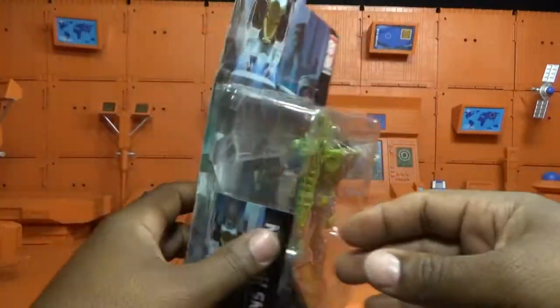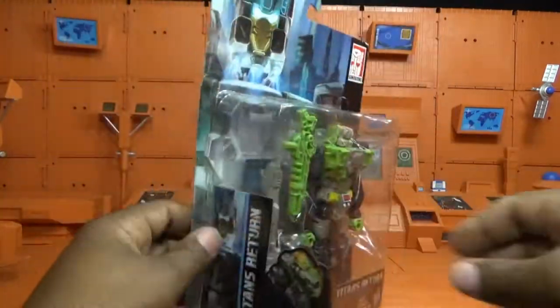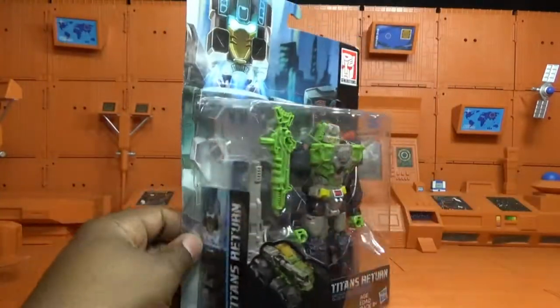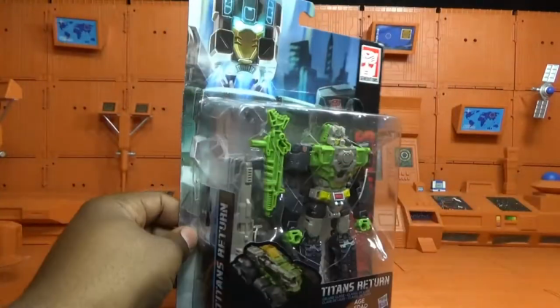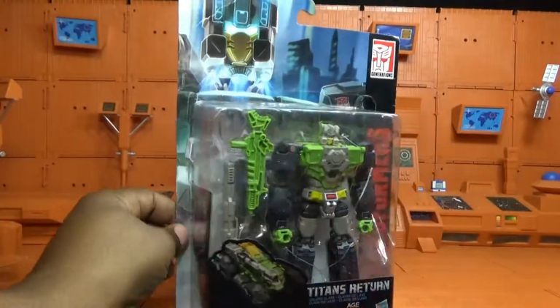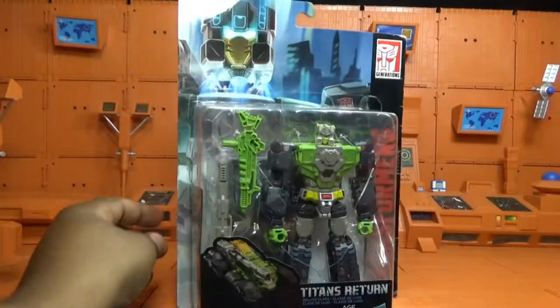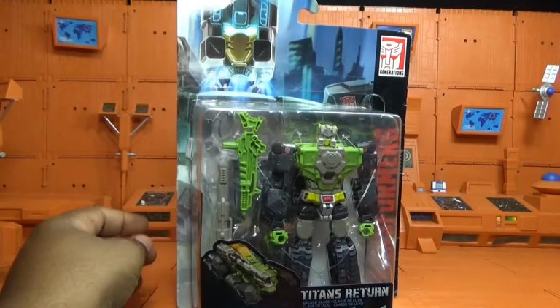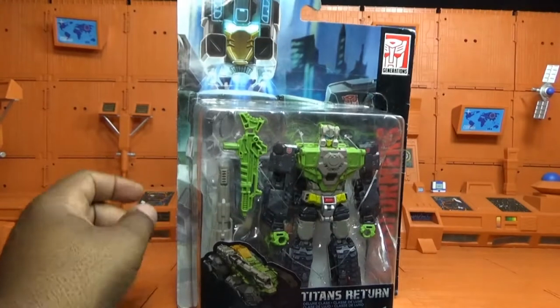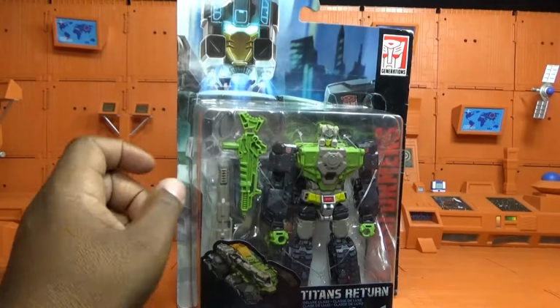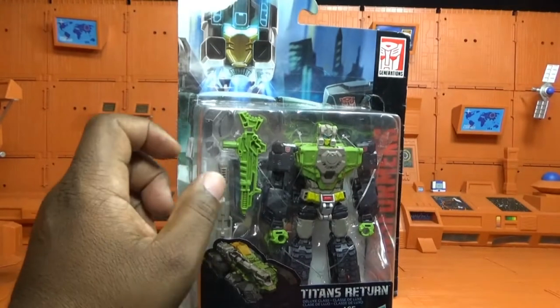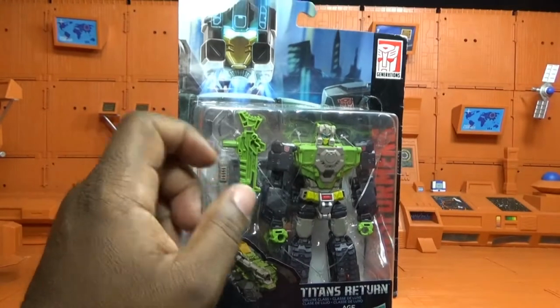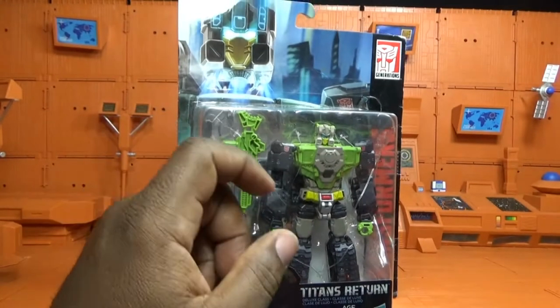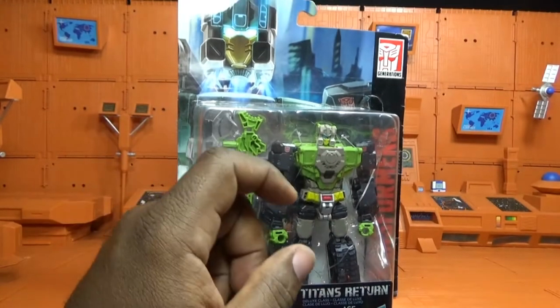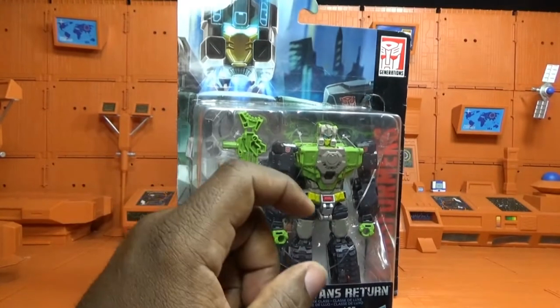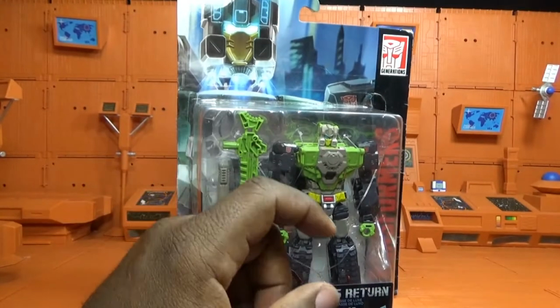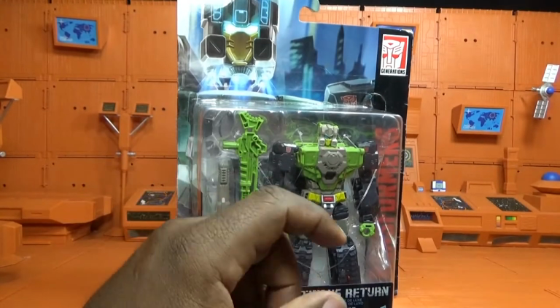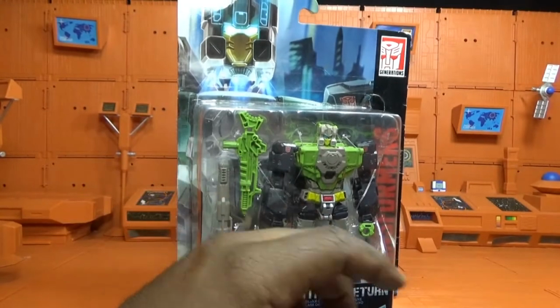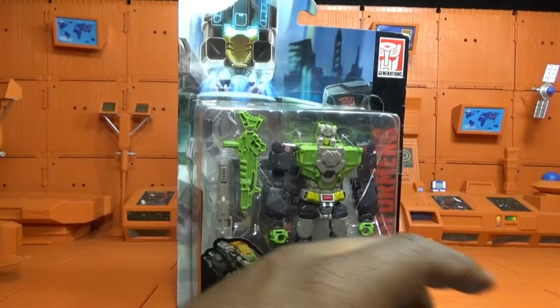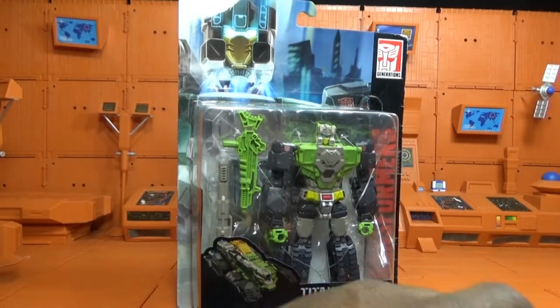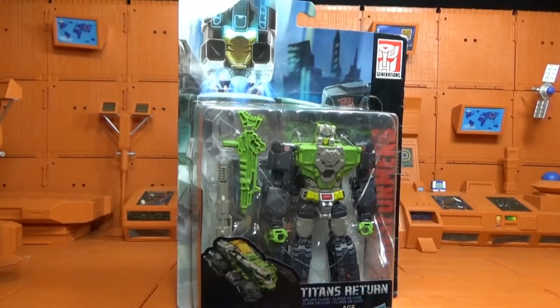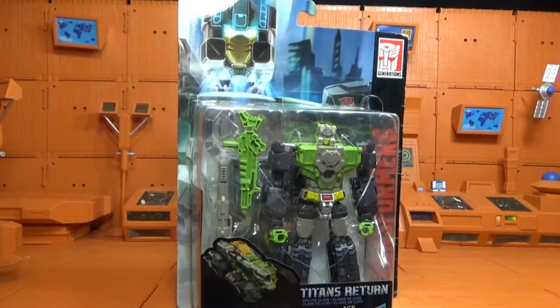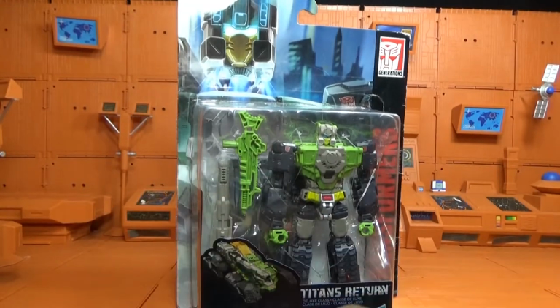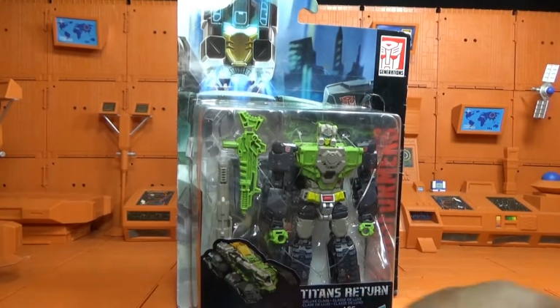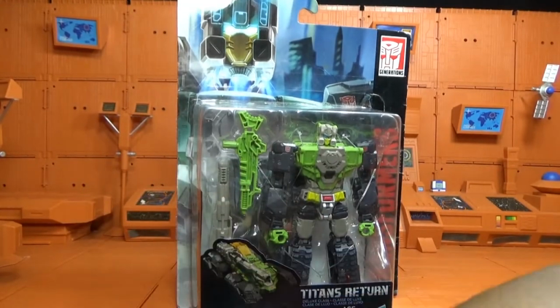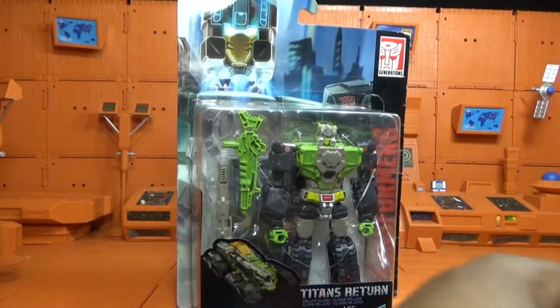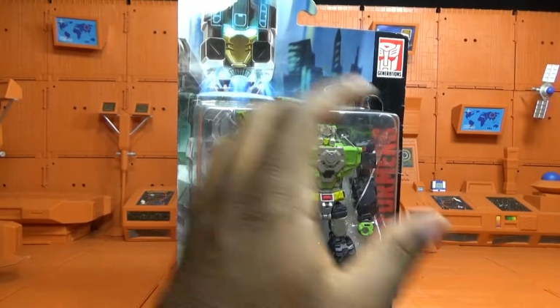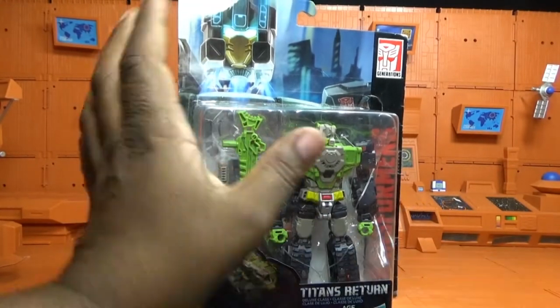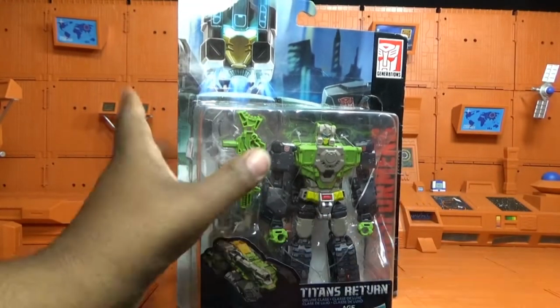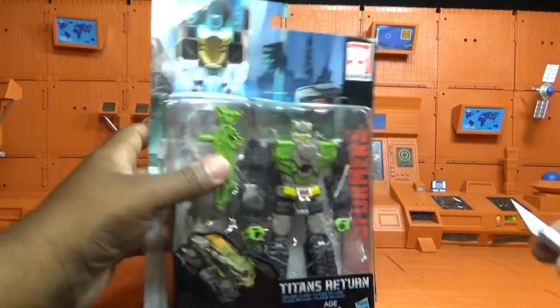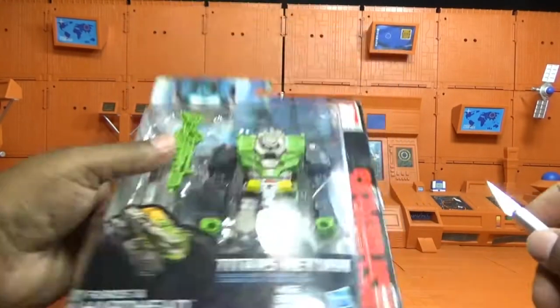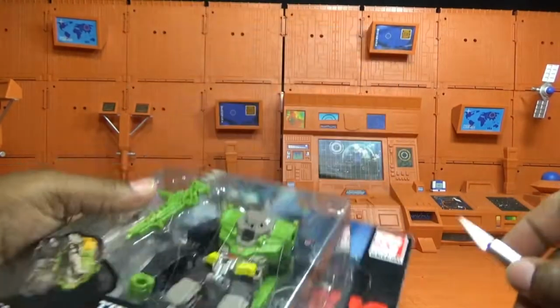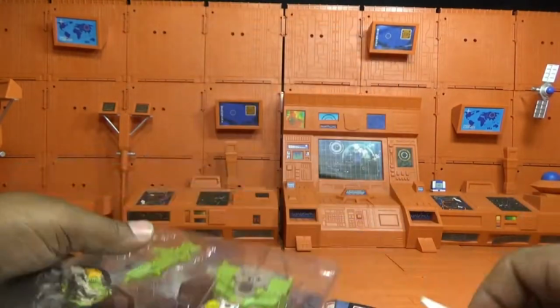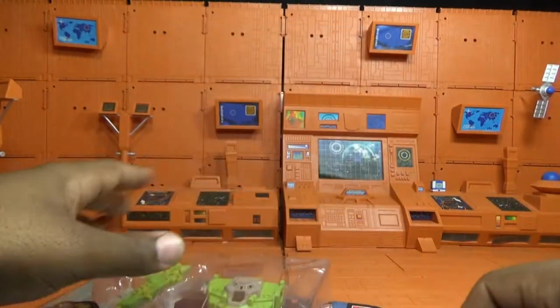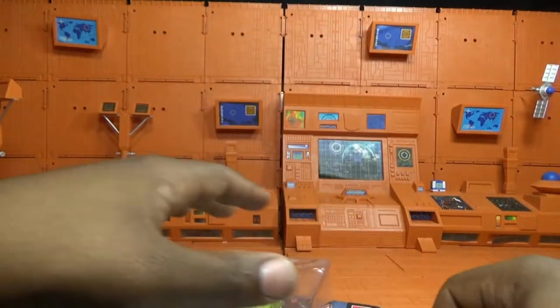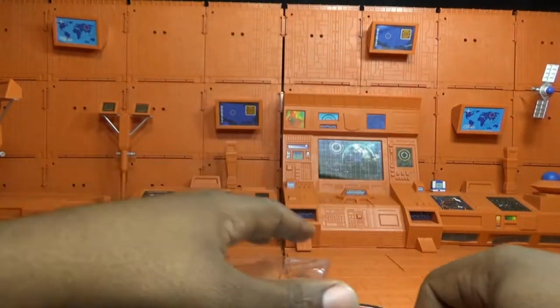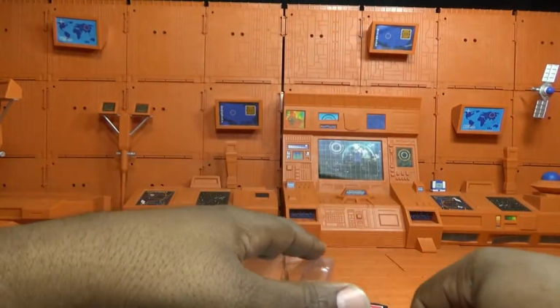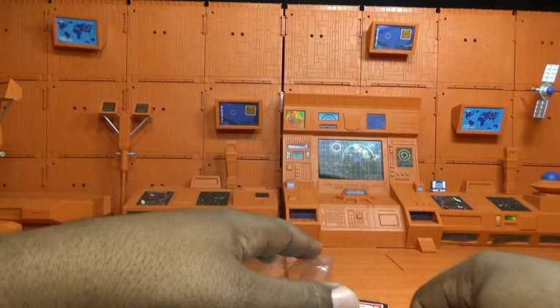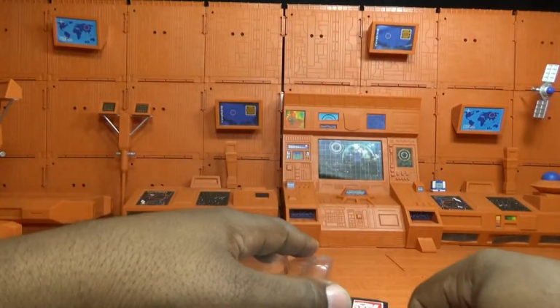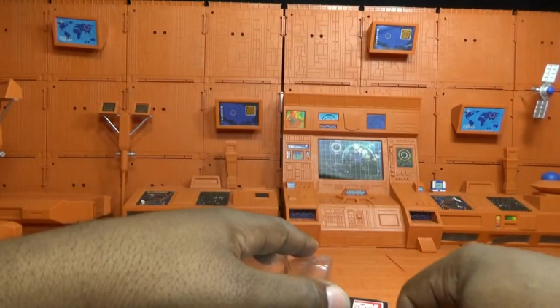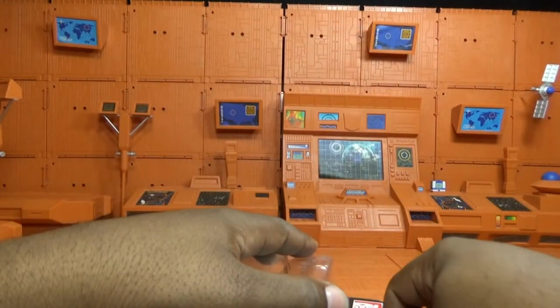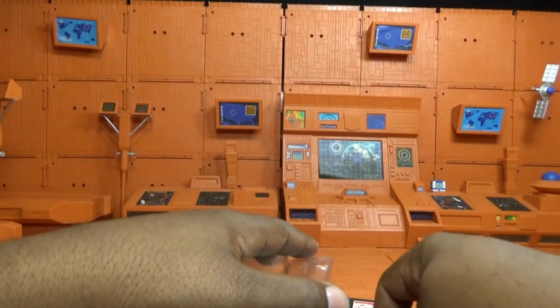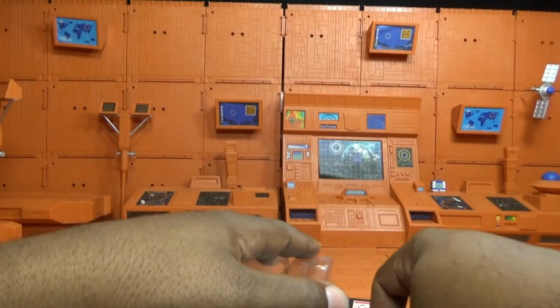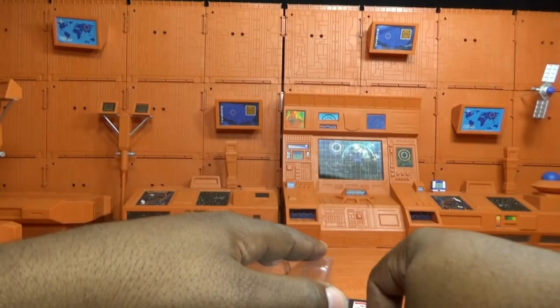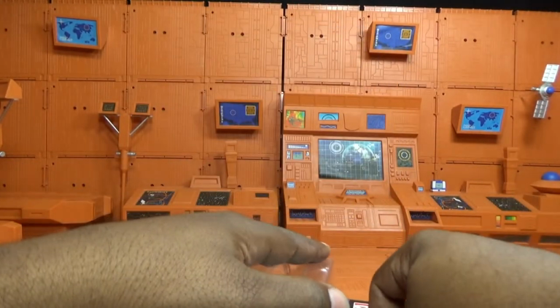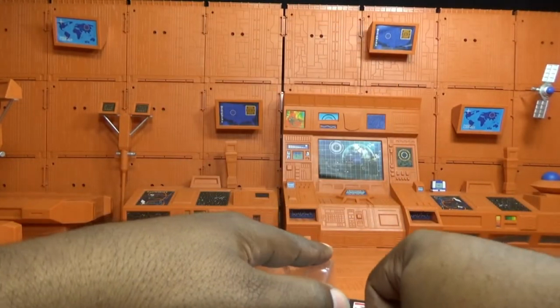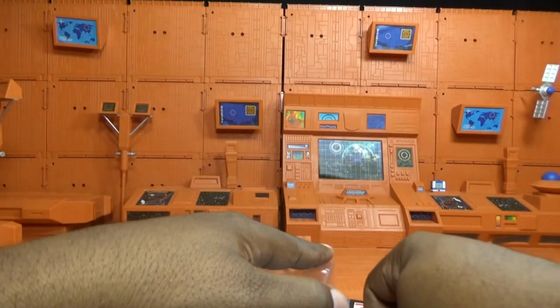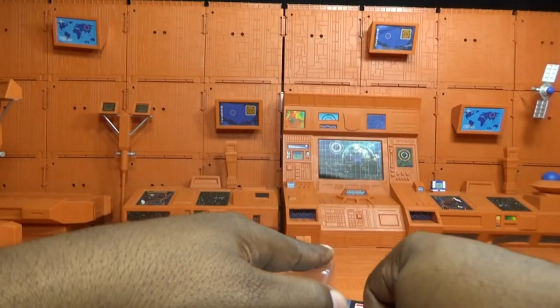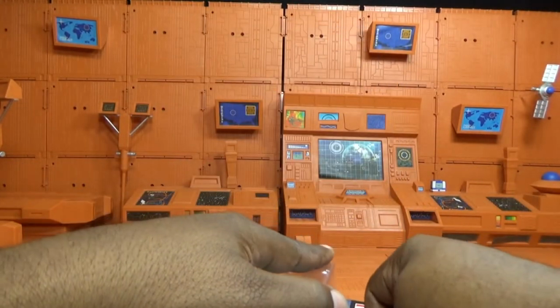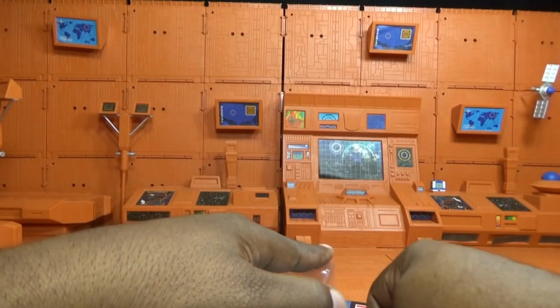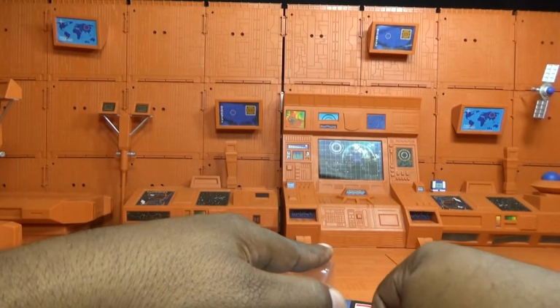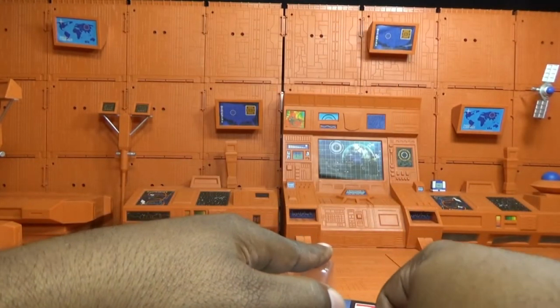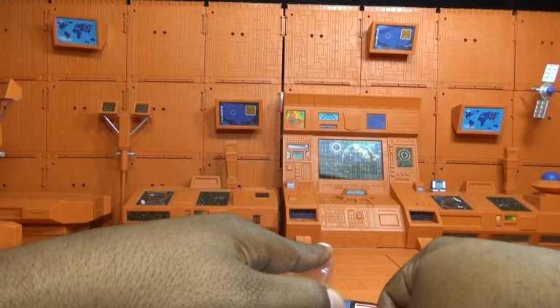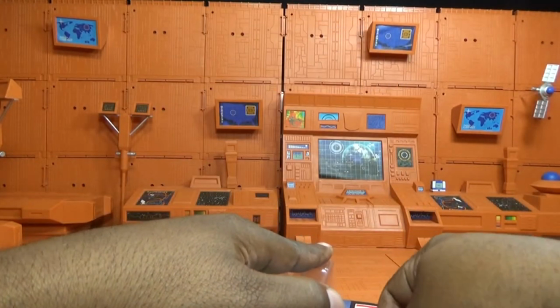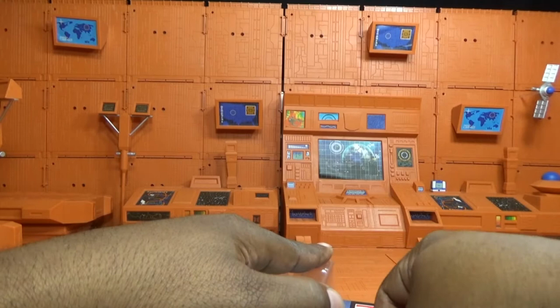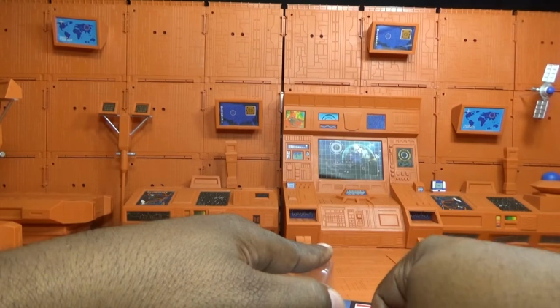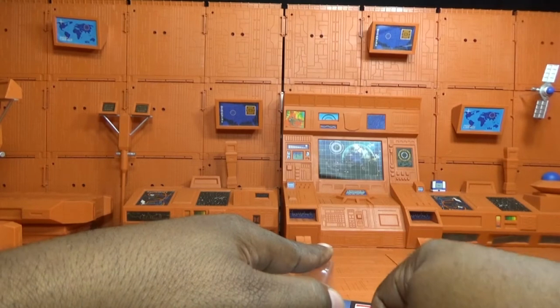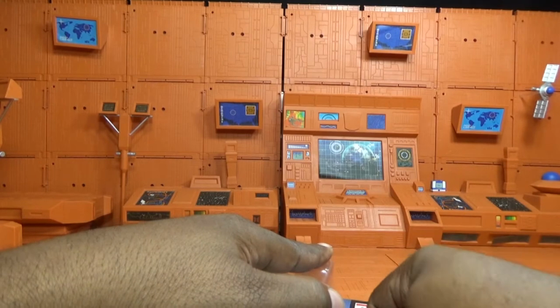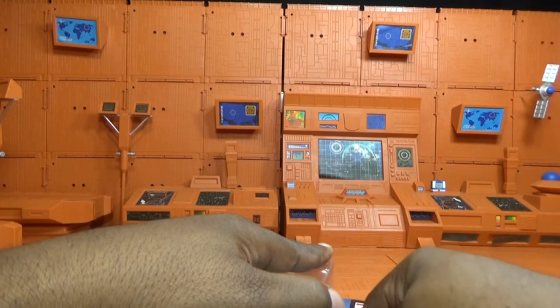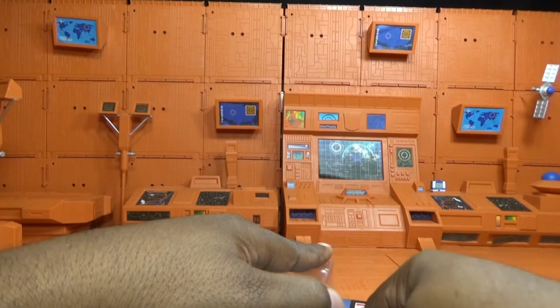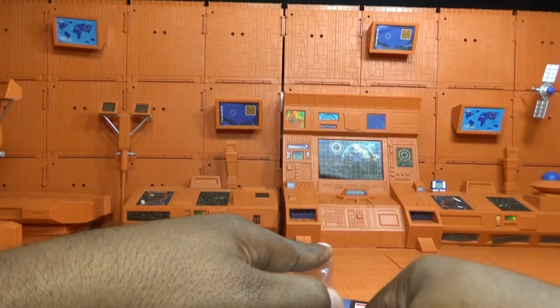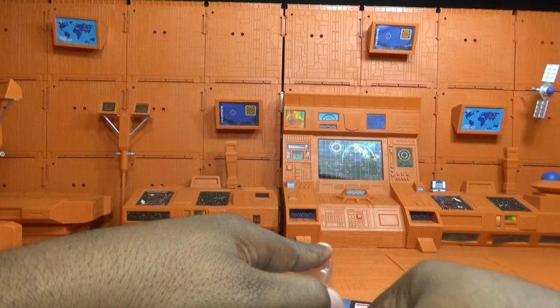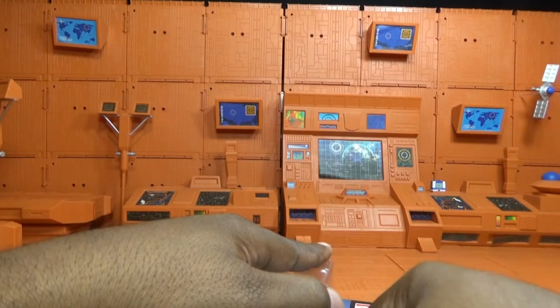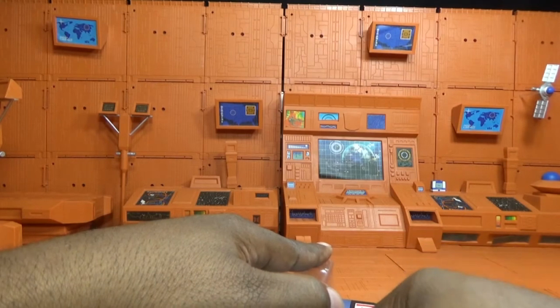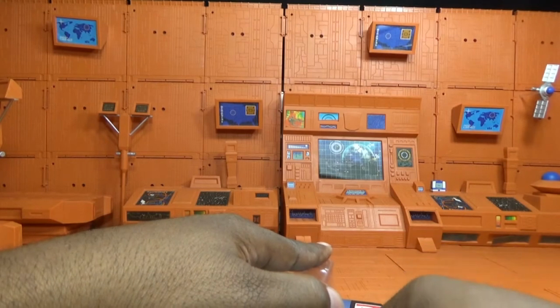And right now we open this guy up to get inside.